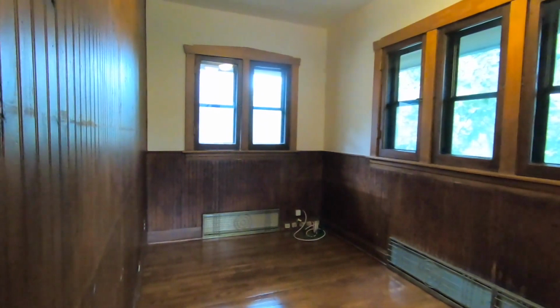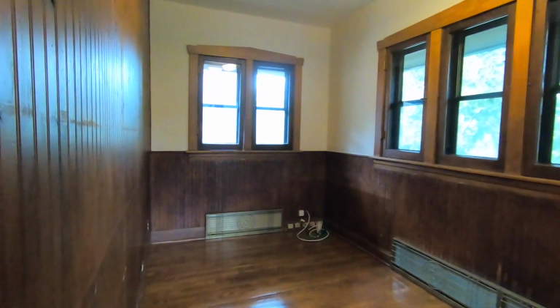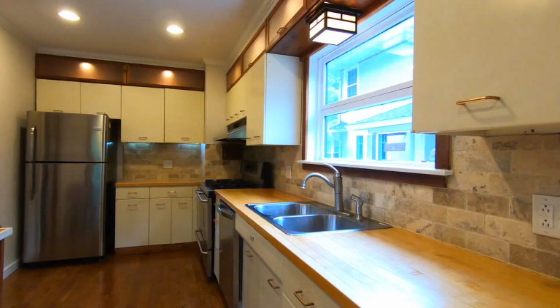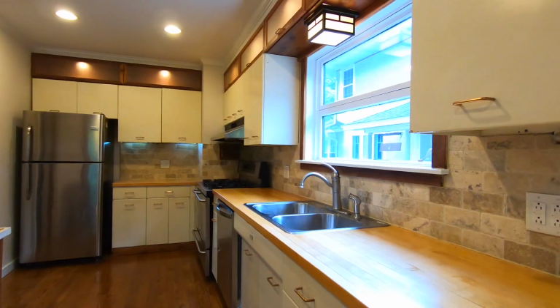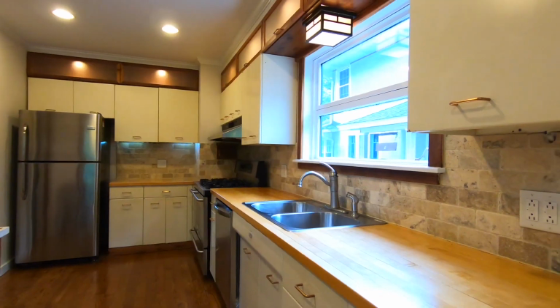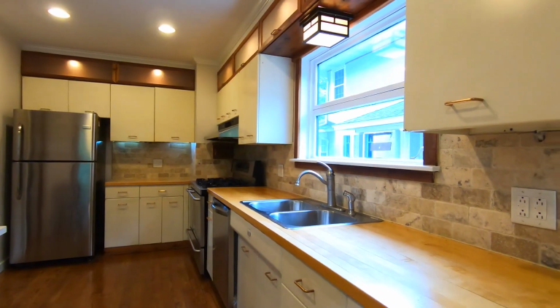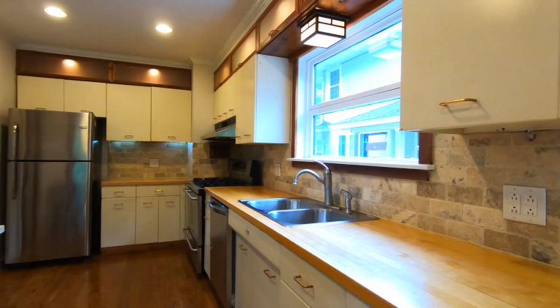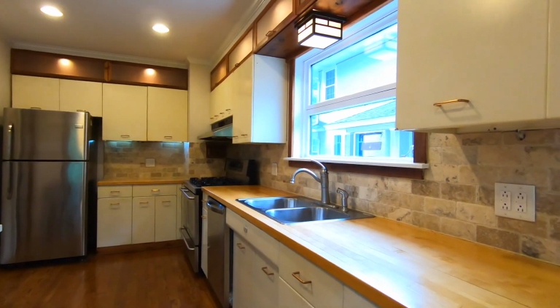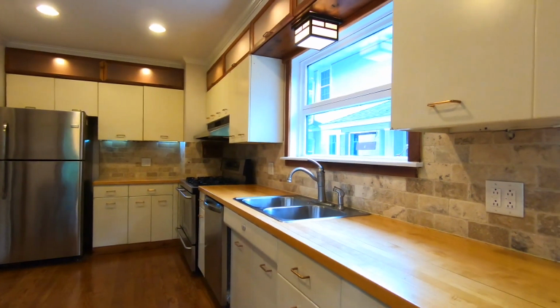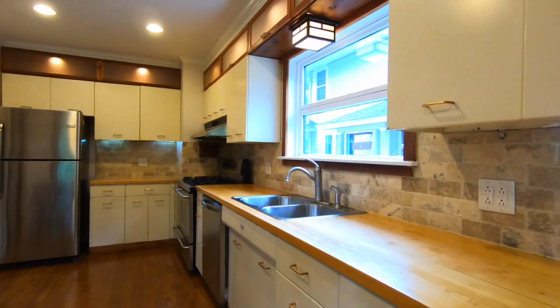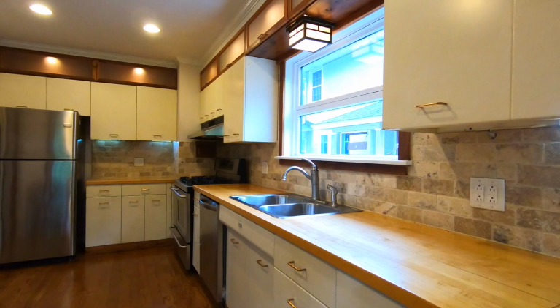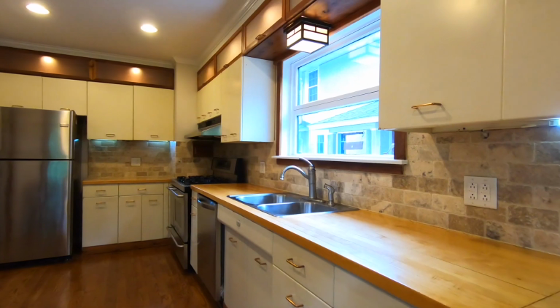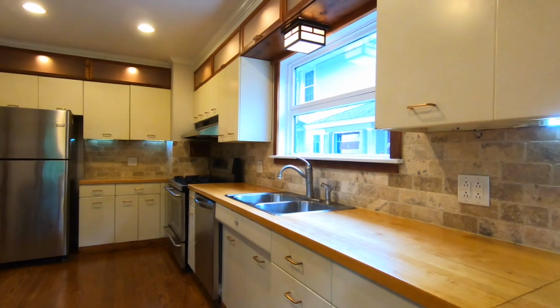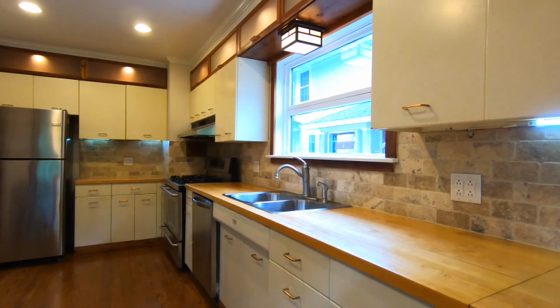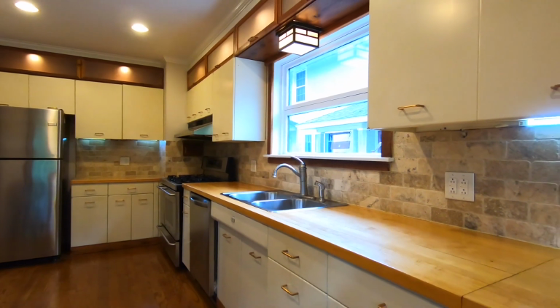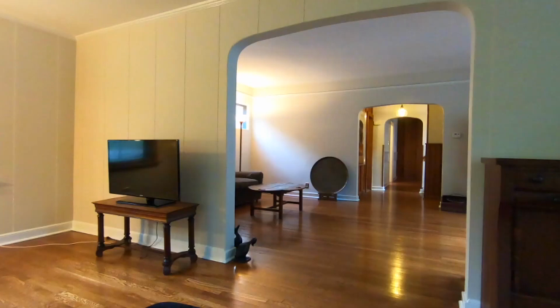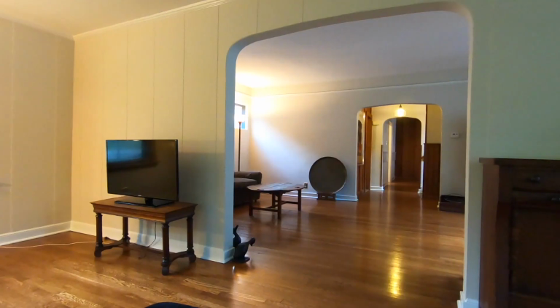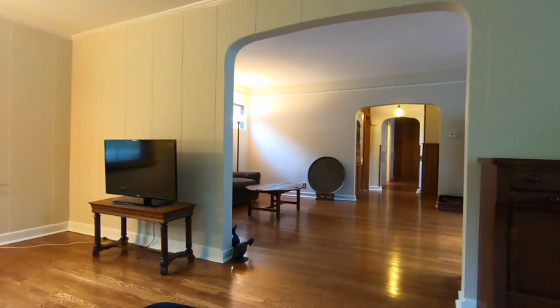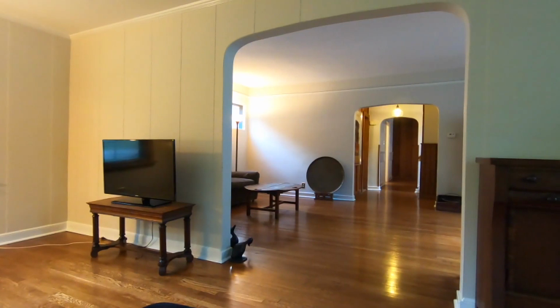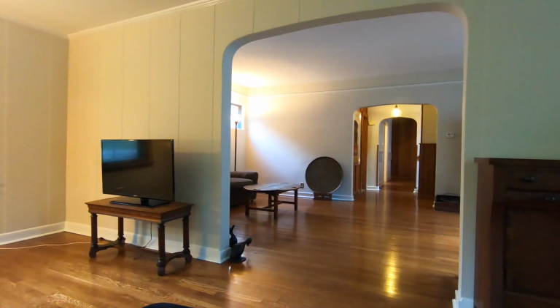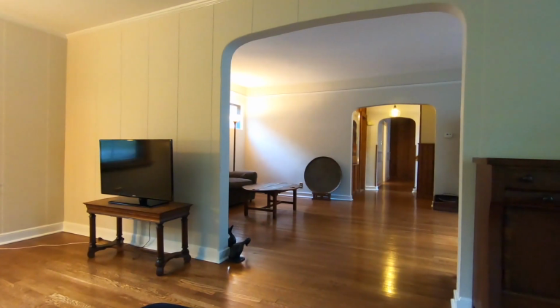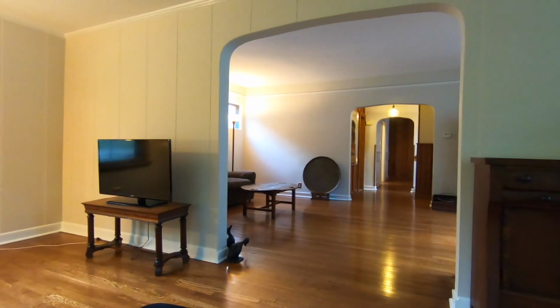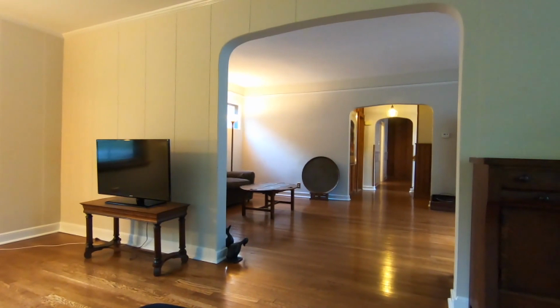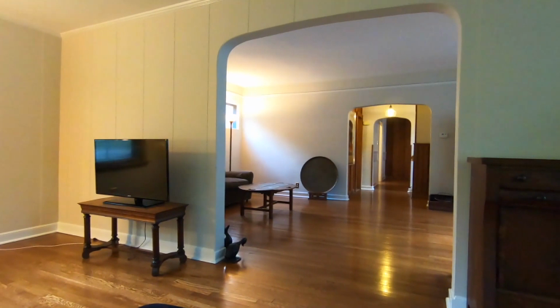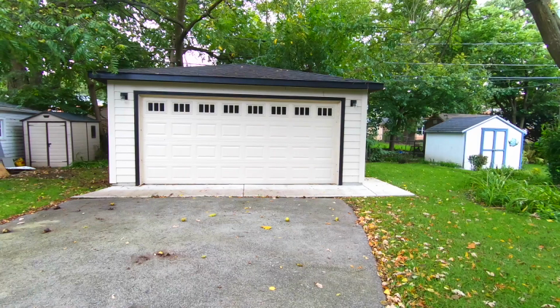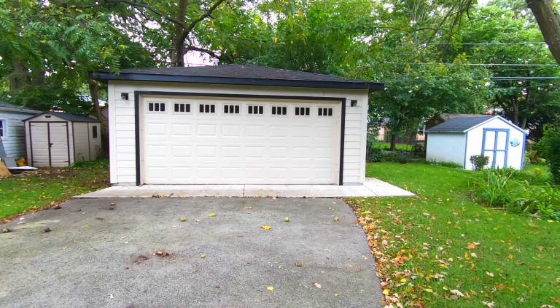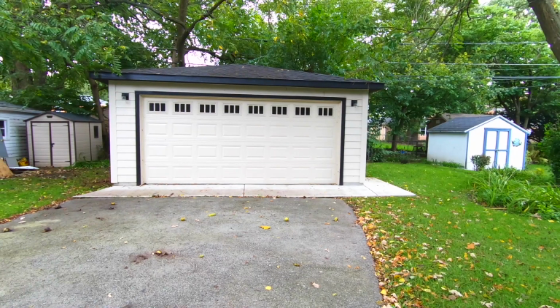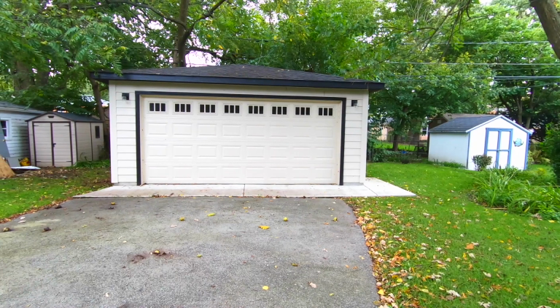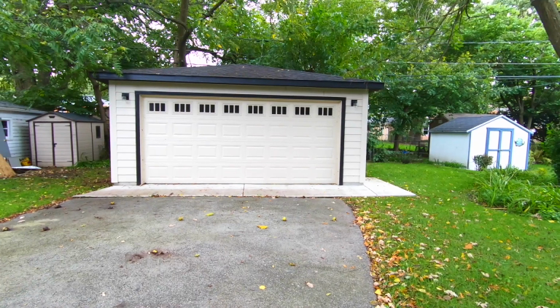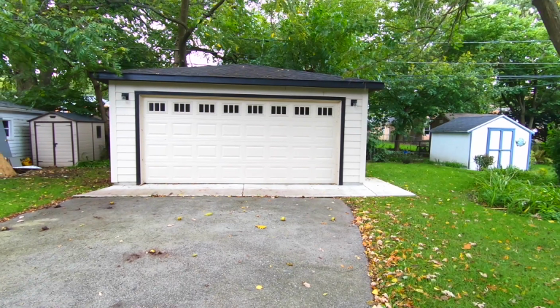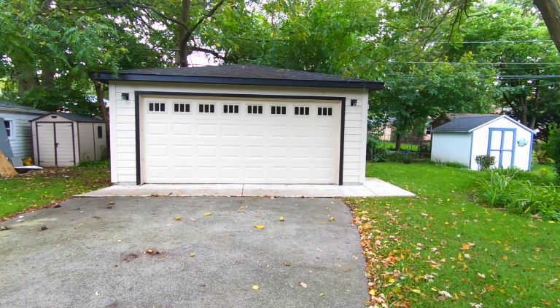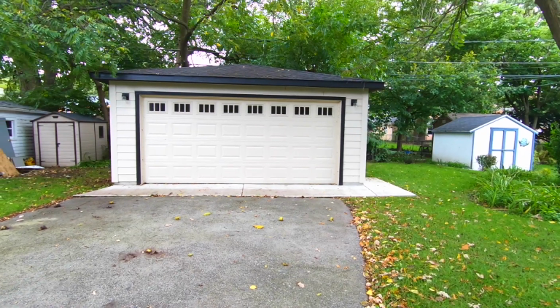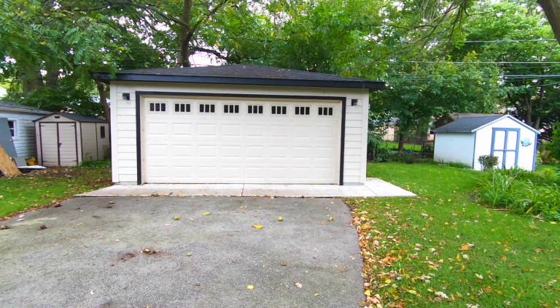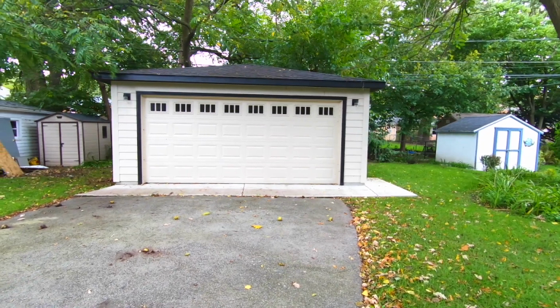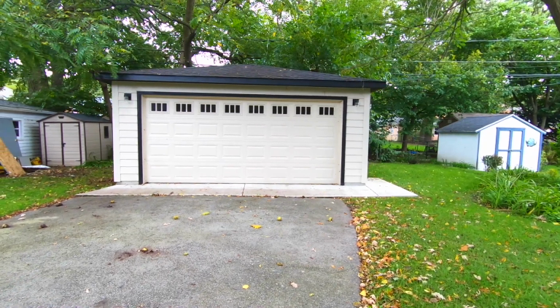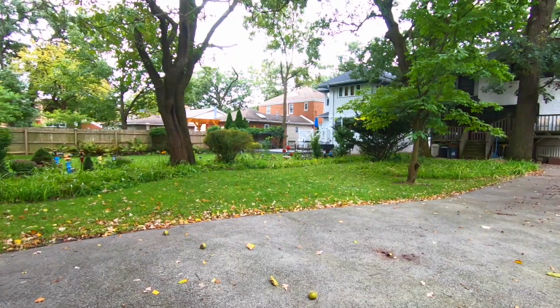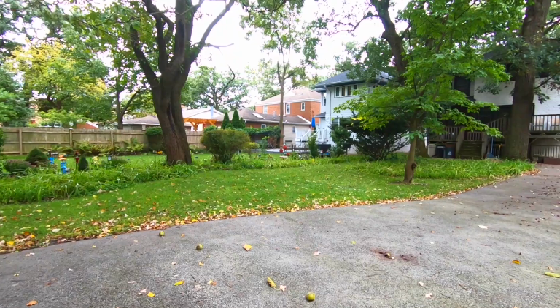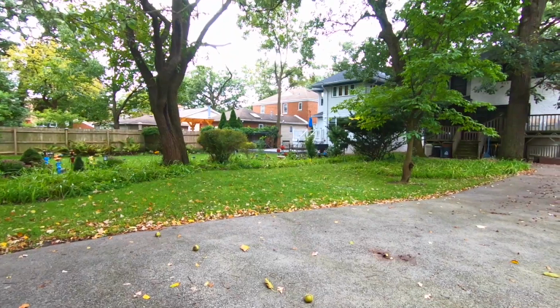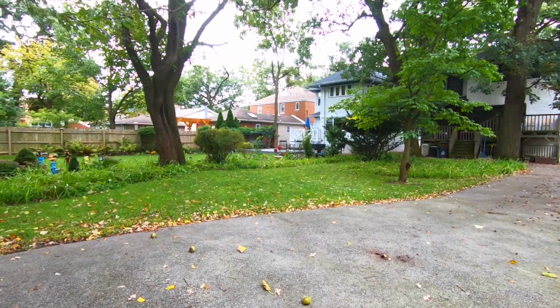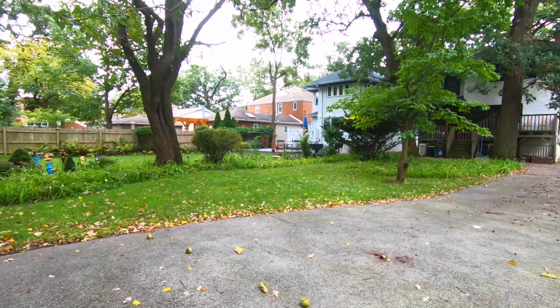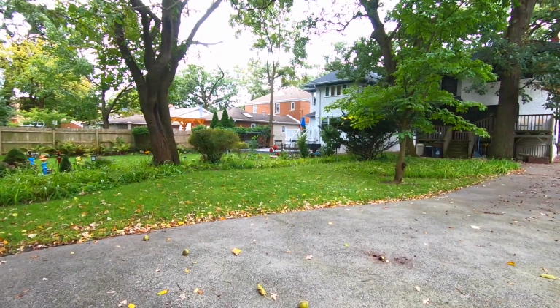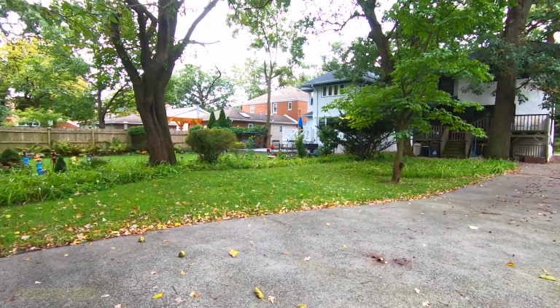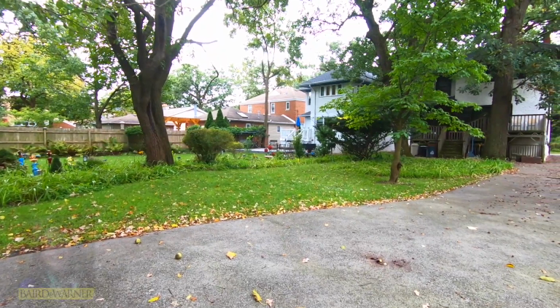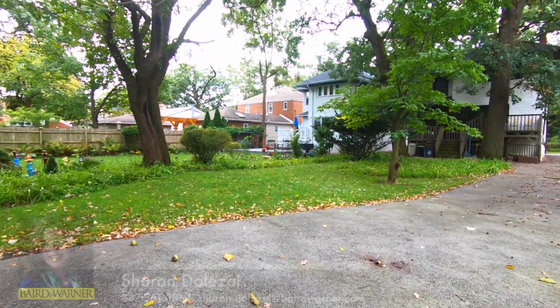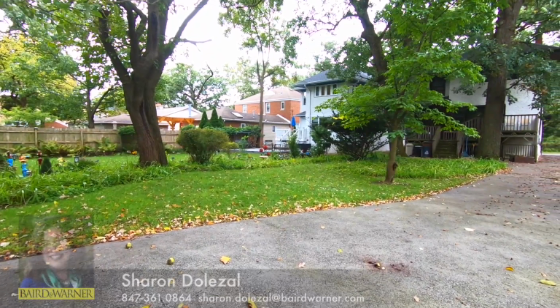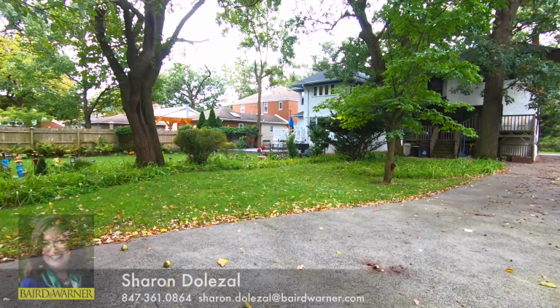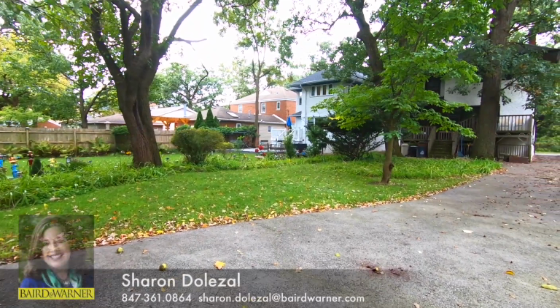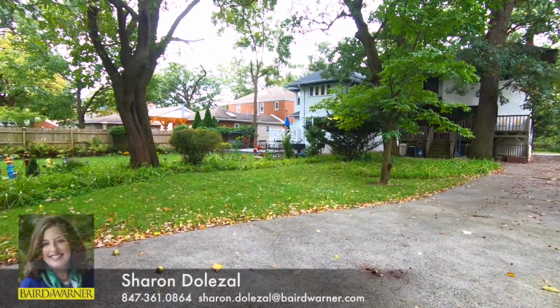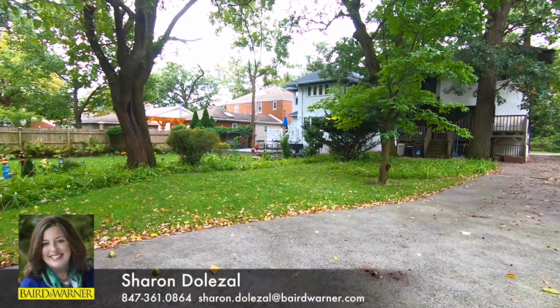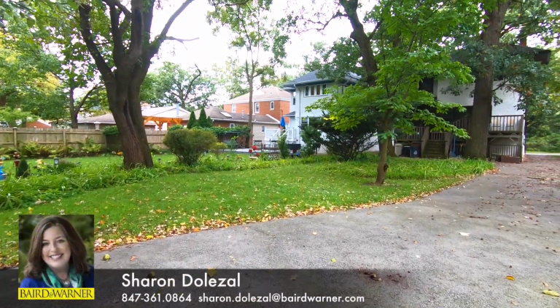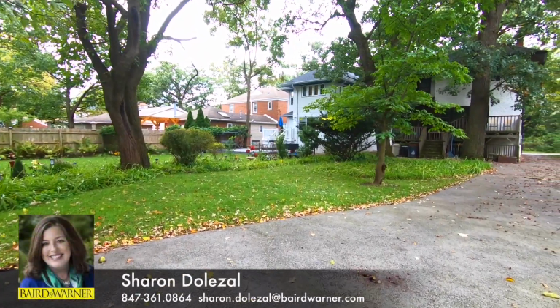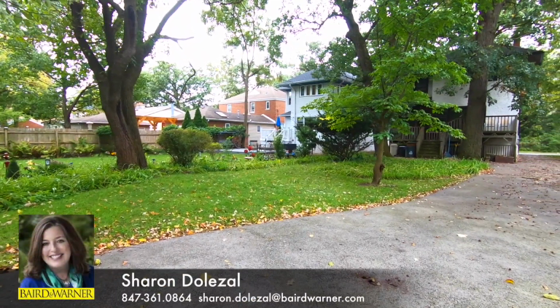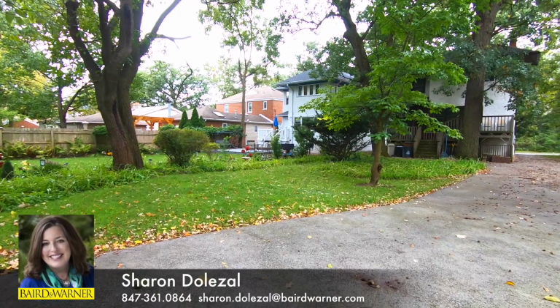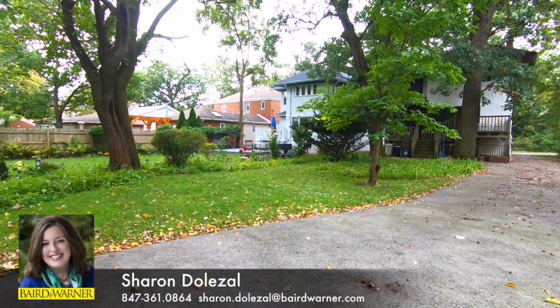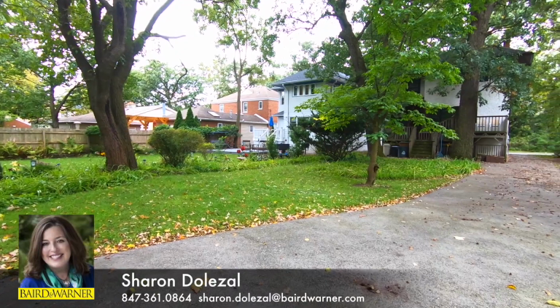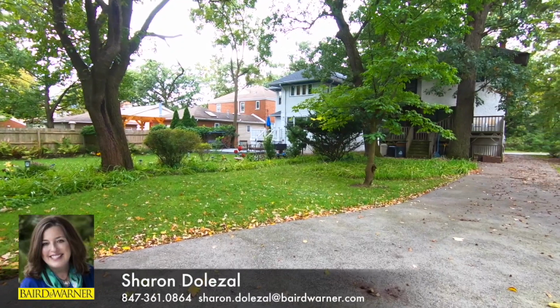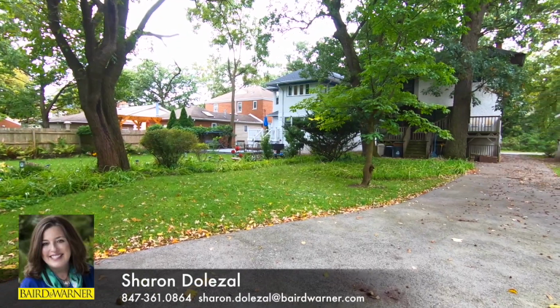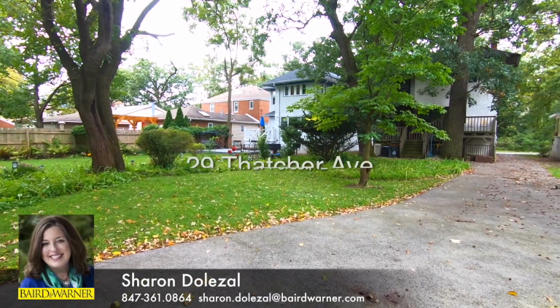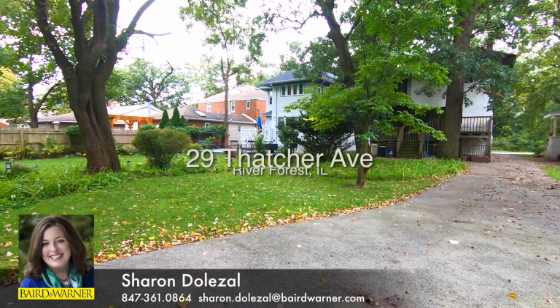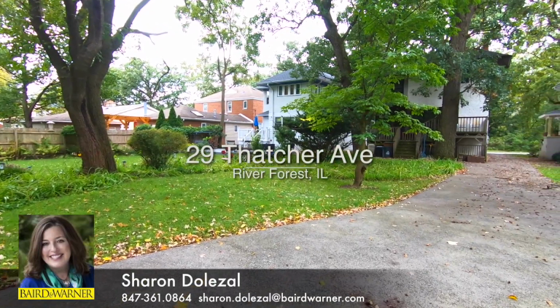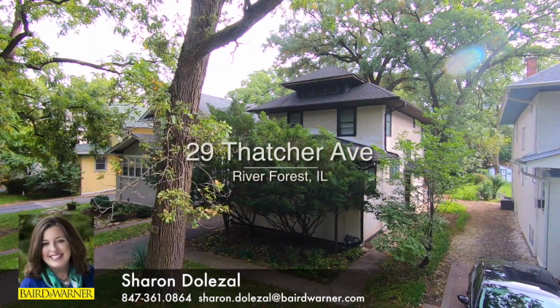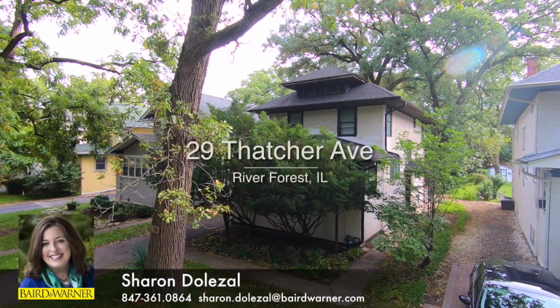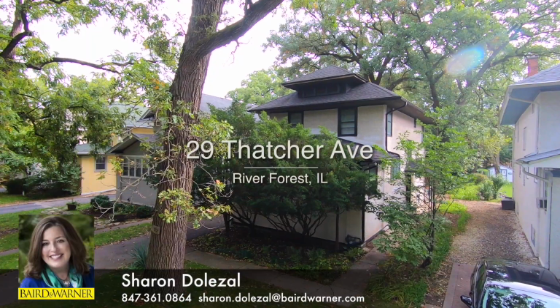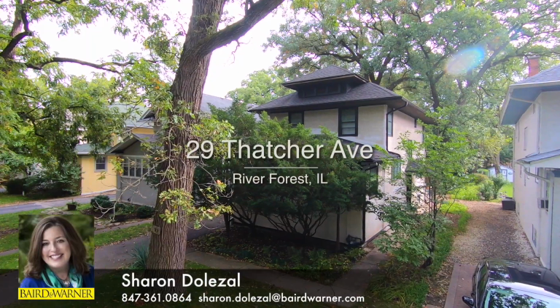With its updated kitchen and vintage charm, 29 Thatcher Avenue in River Forest is a wonderful place to call home.